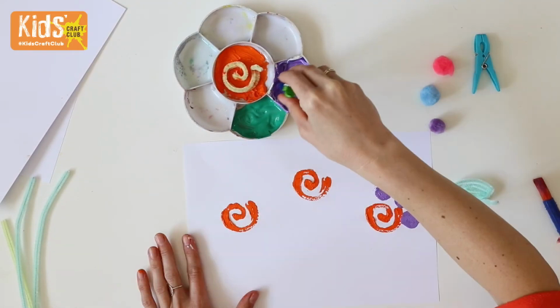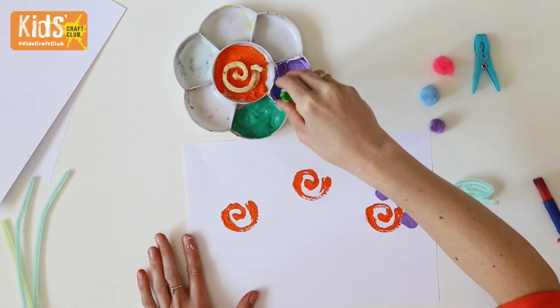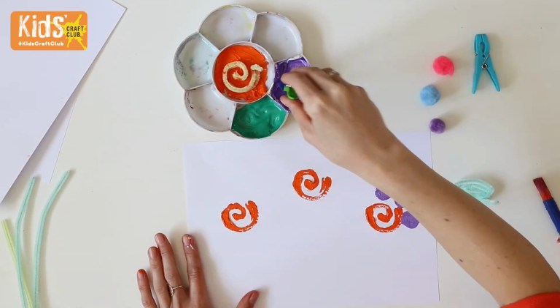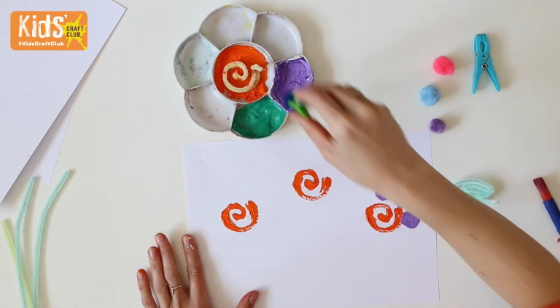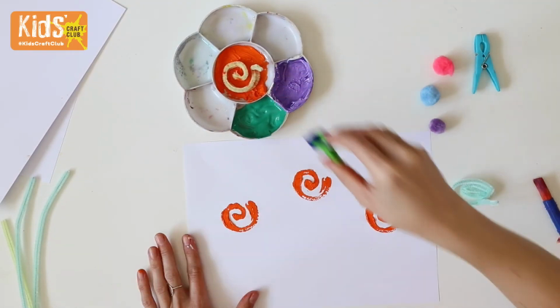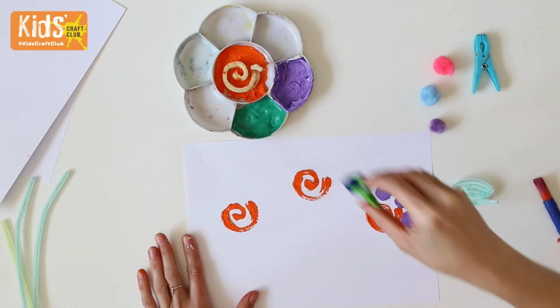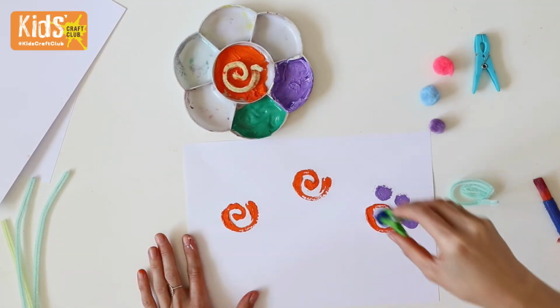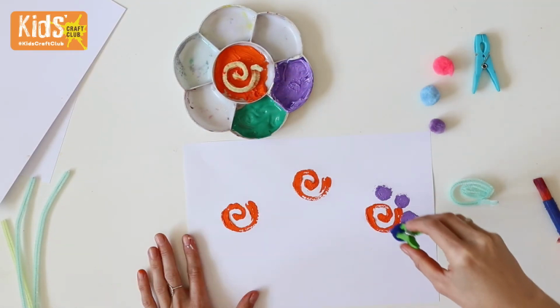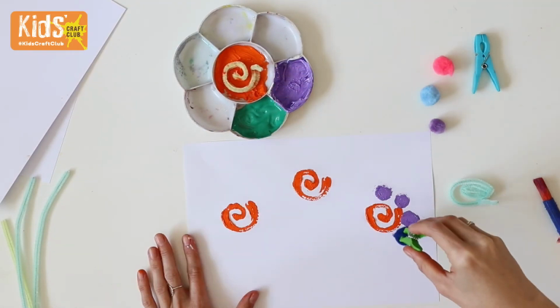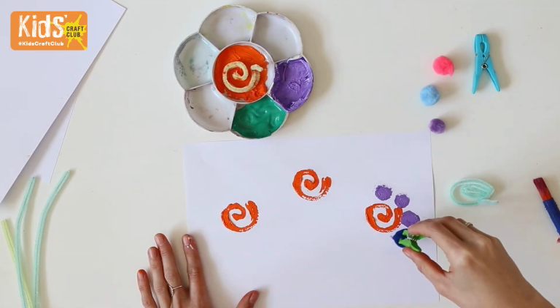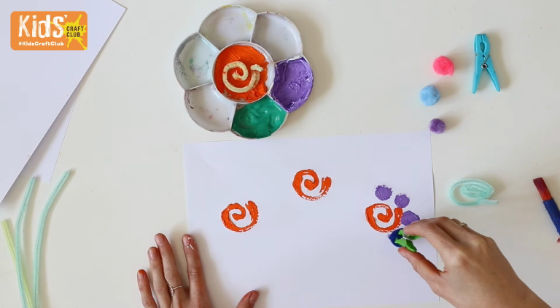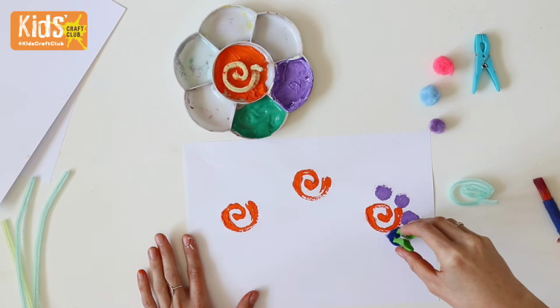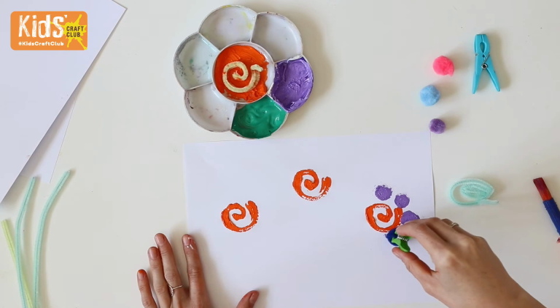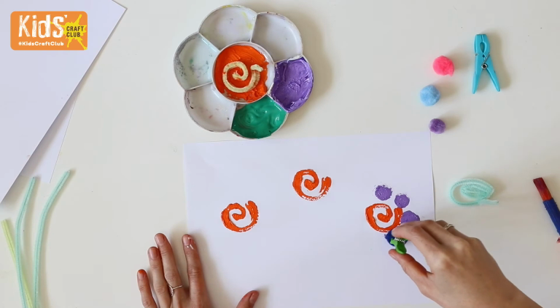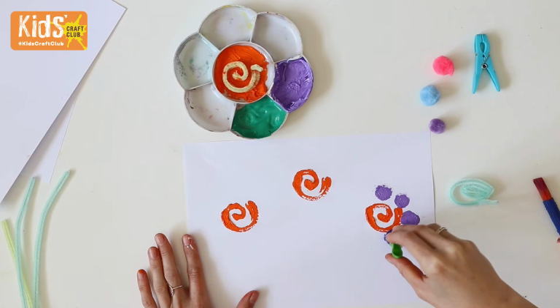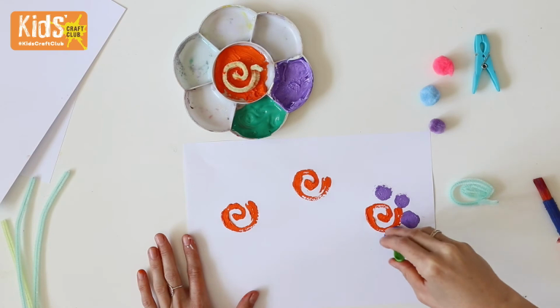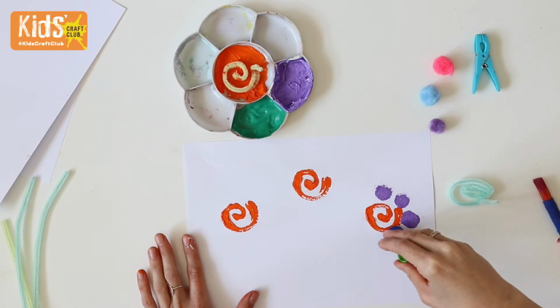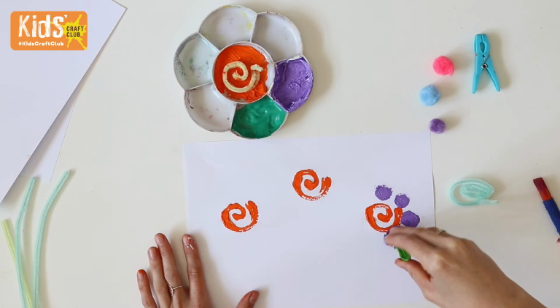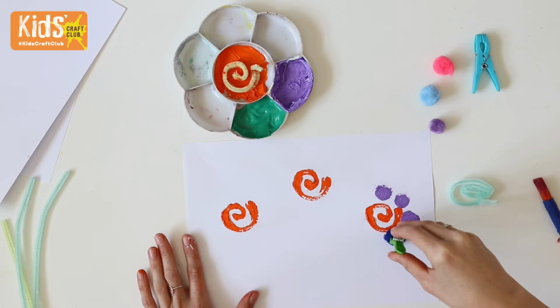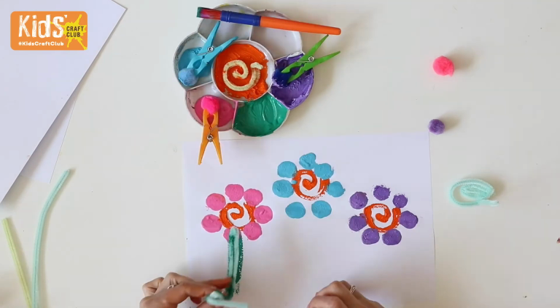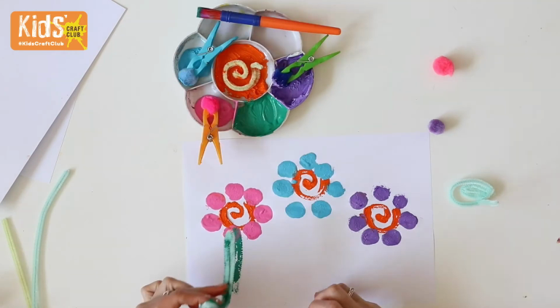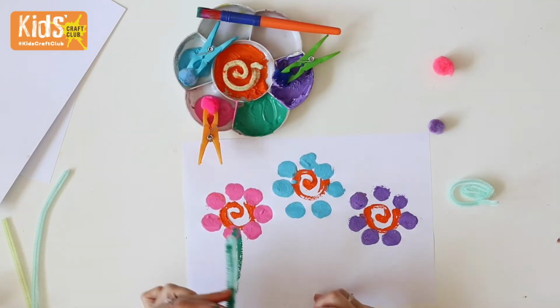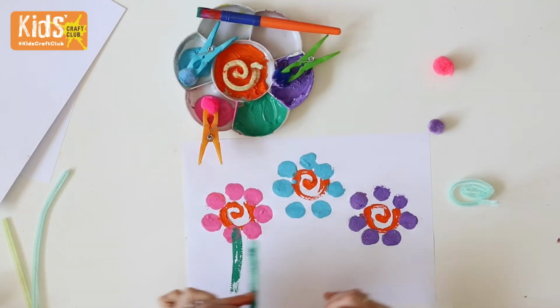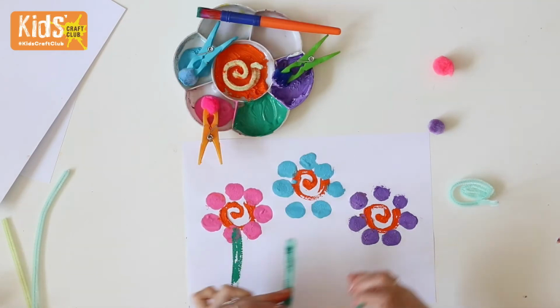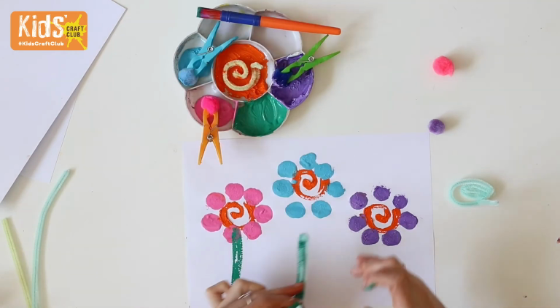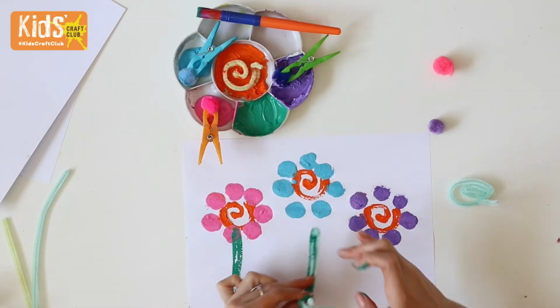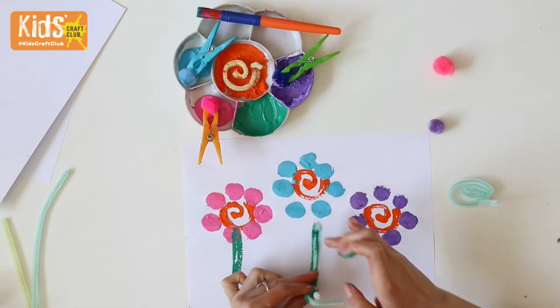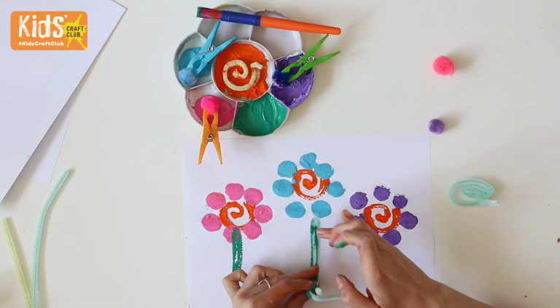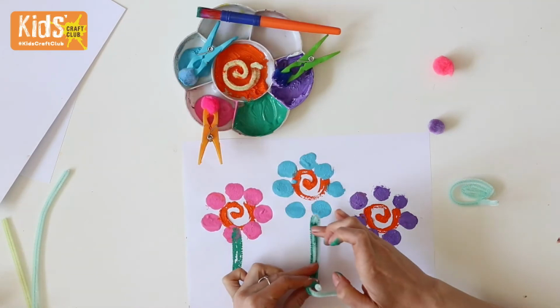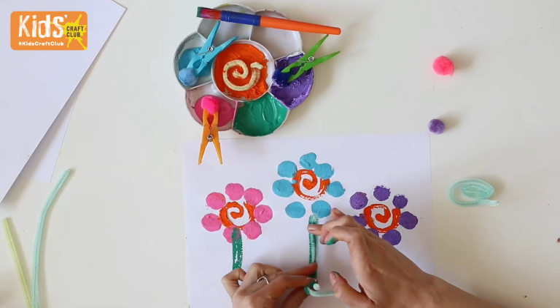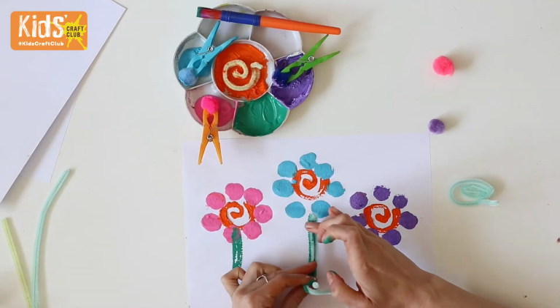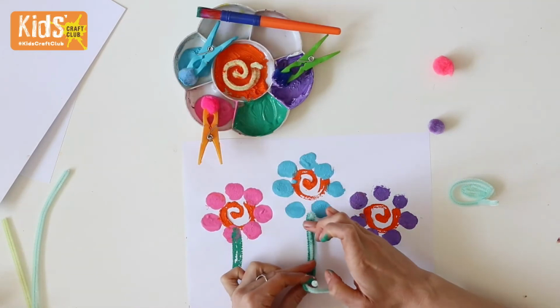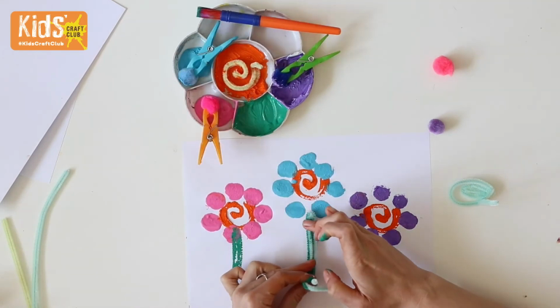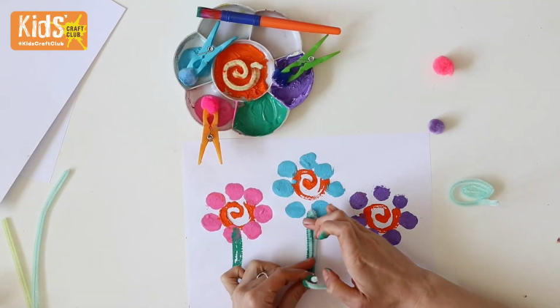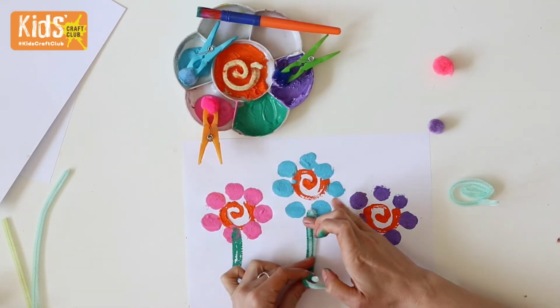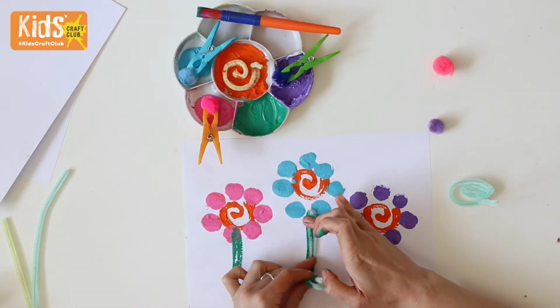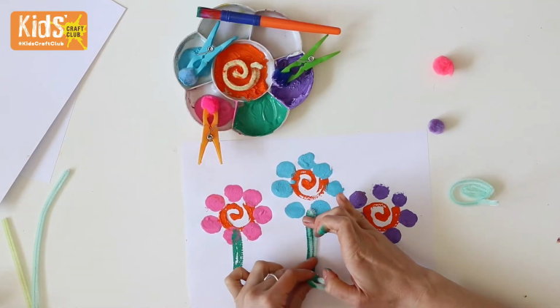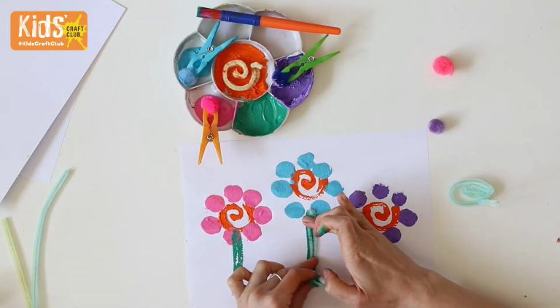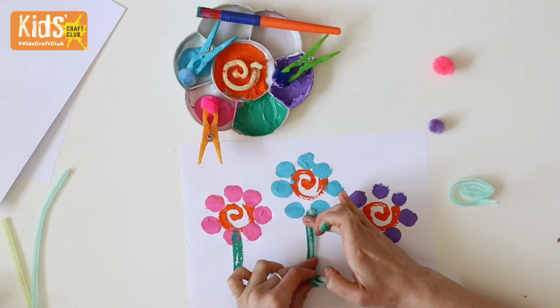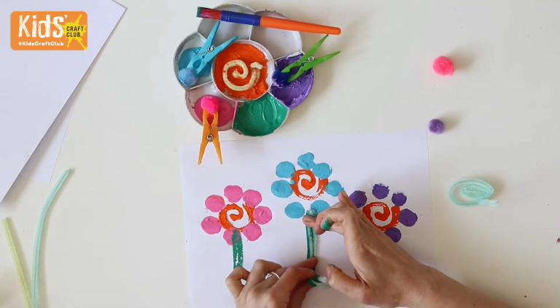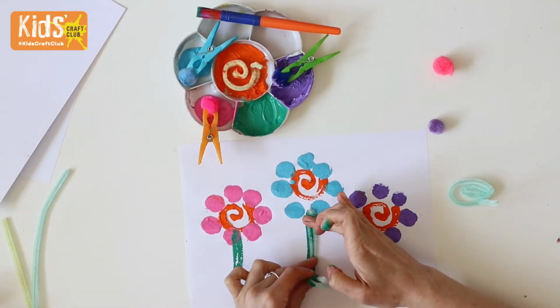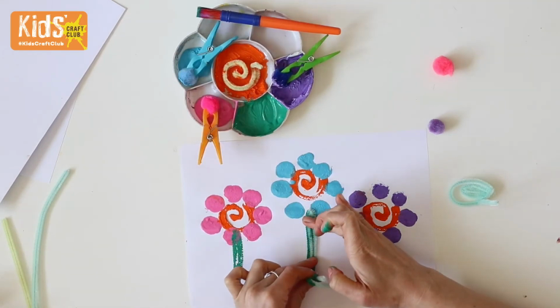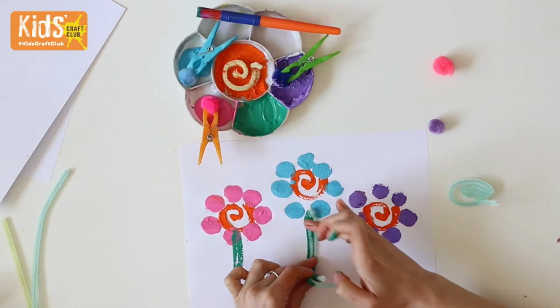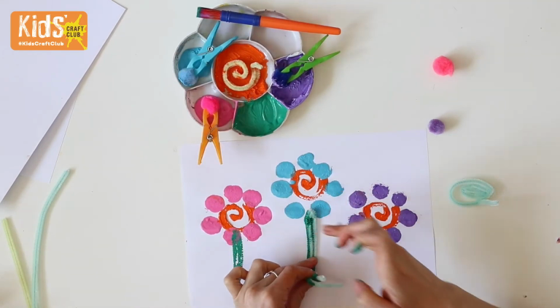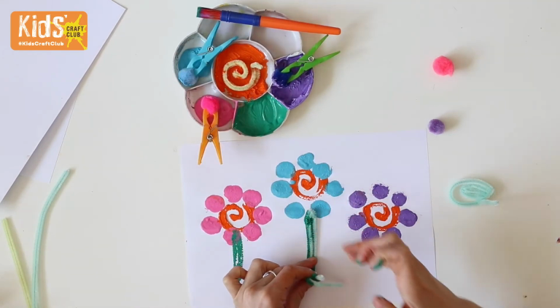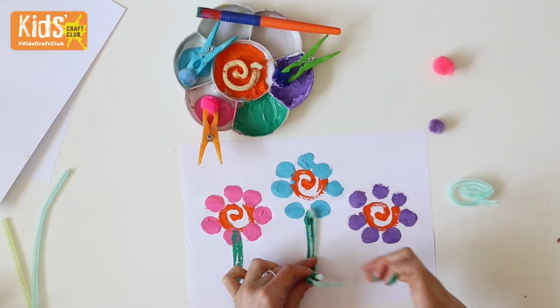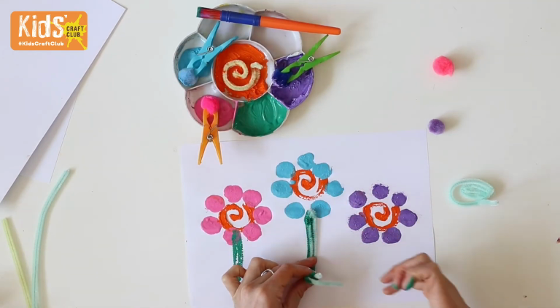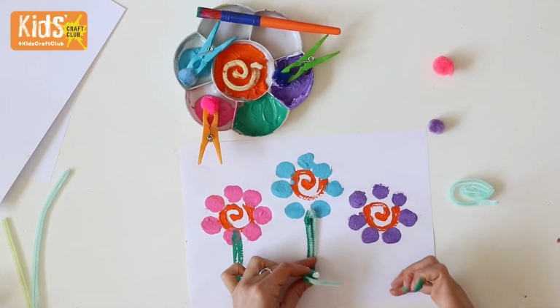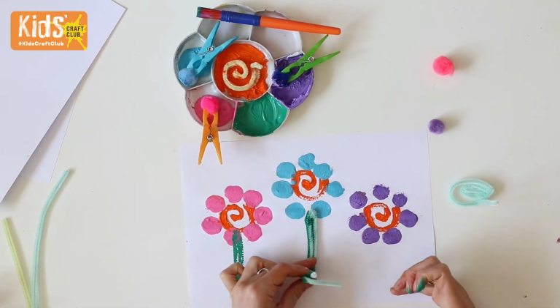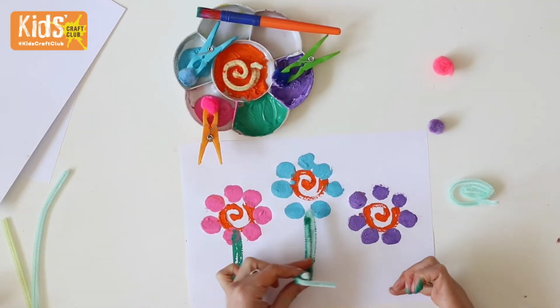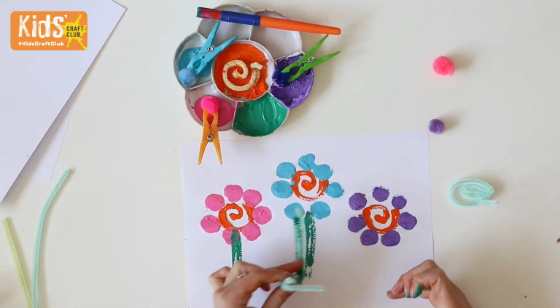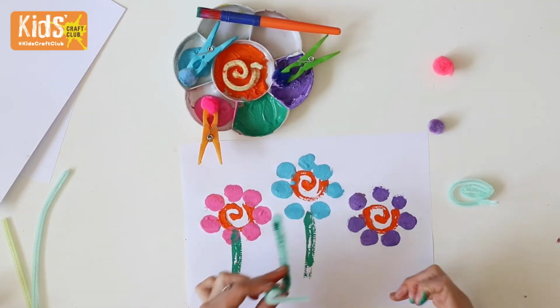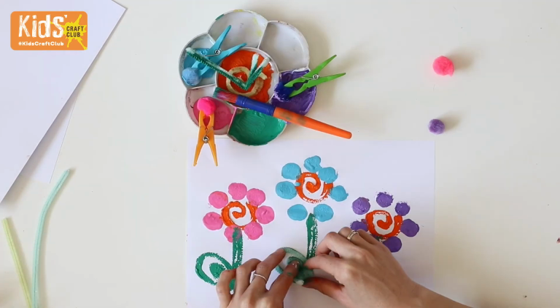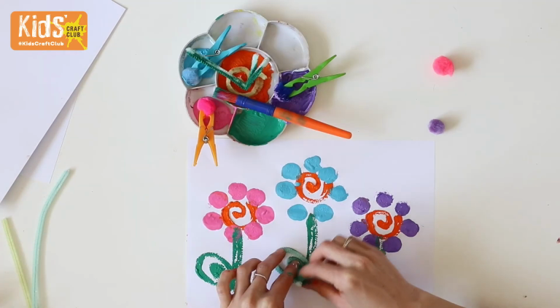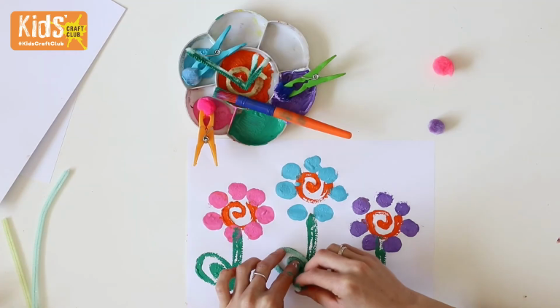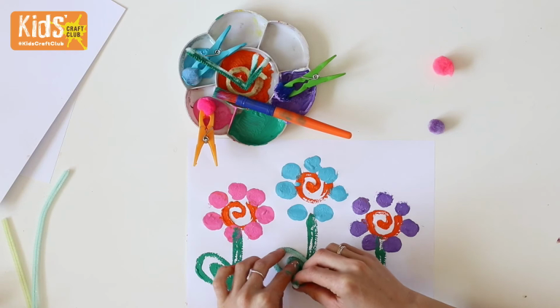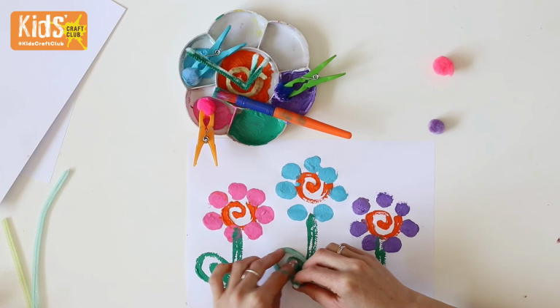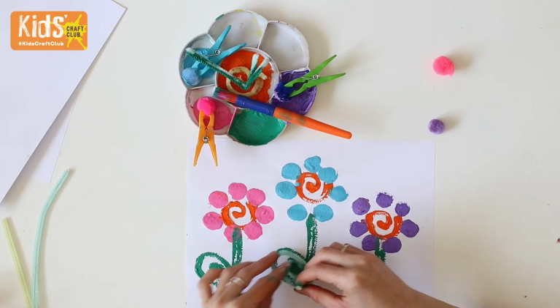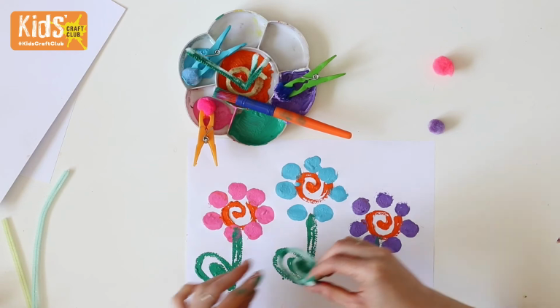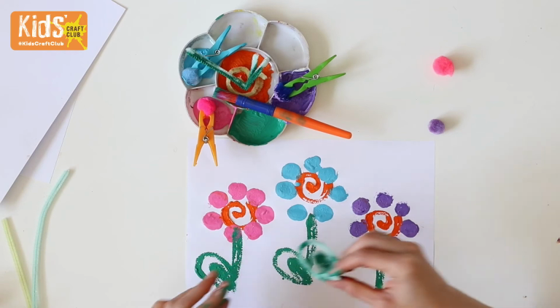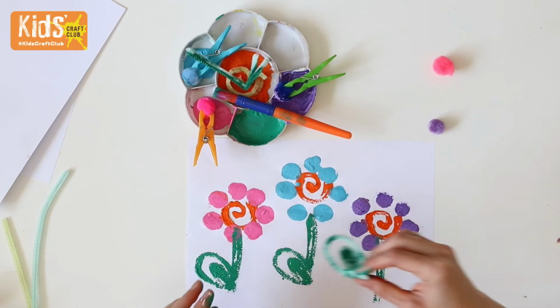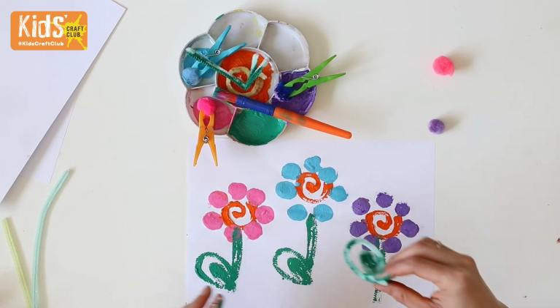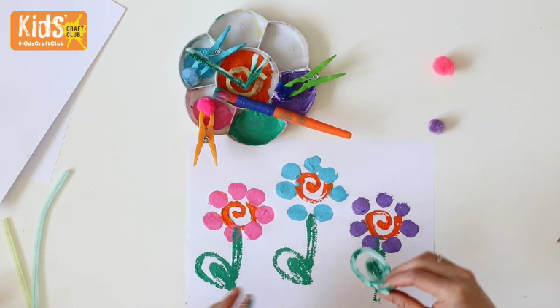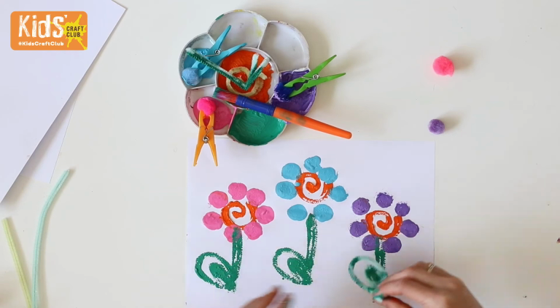Then make some stamps with the pom-poms. Fold a pipe cleaner in half and print with green paint for a stalk. Then add leaves to finish.